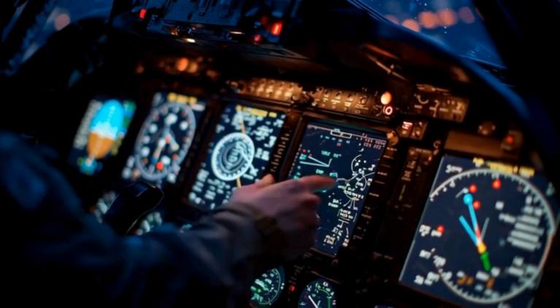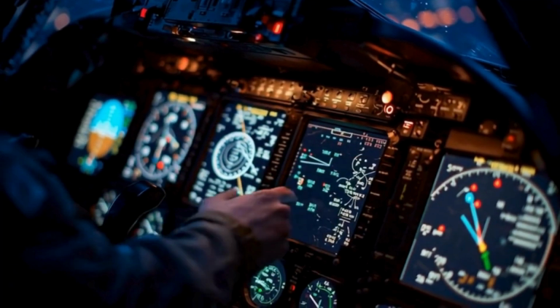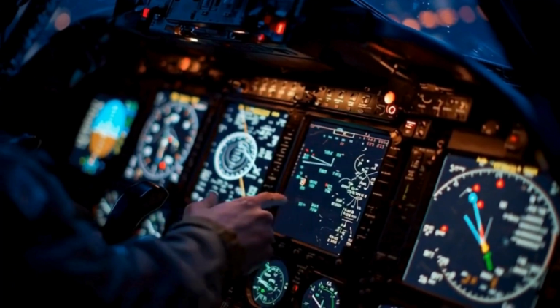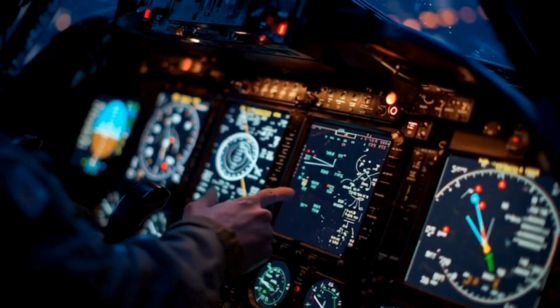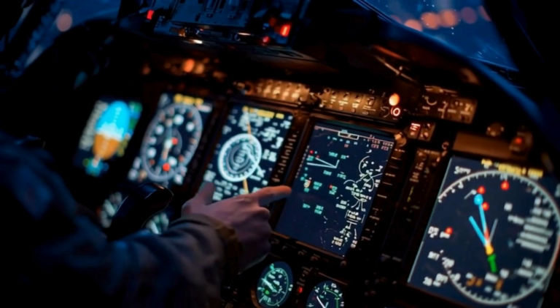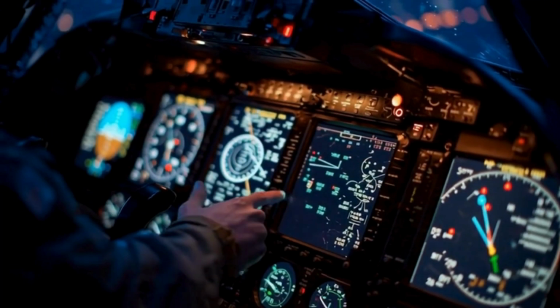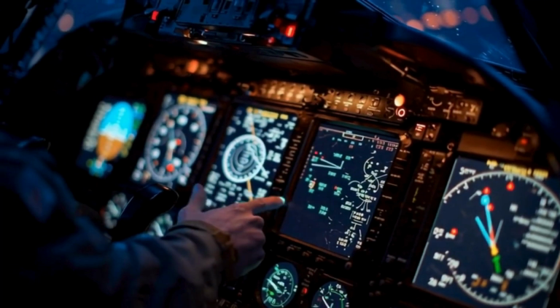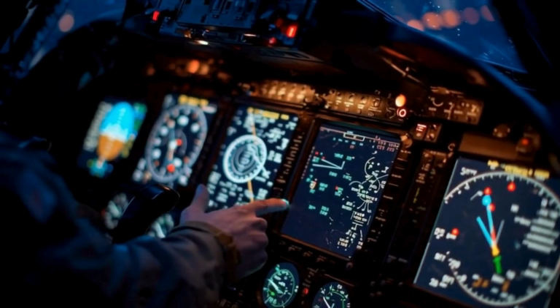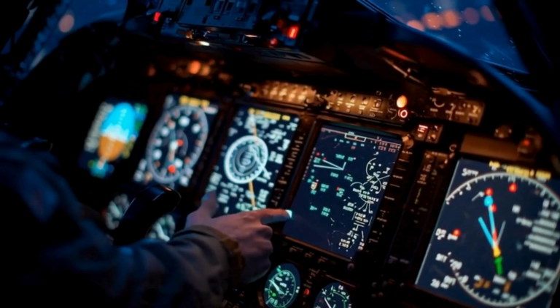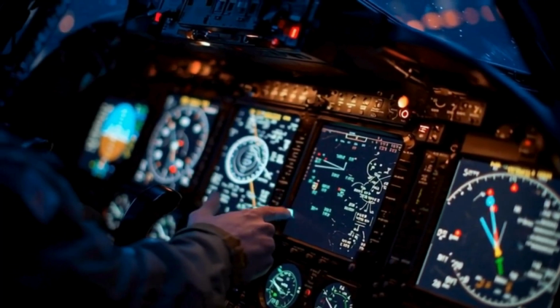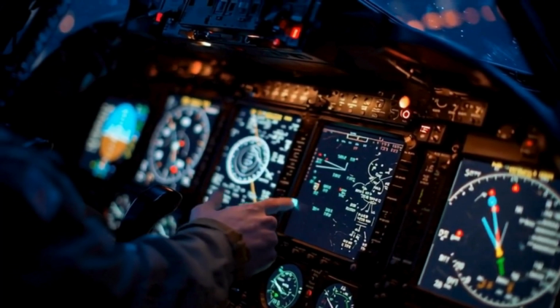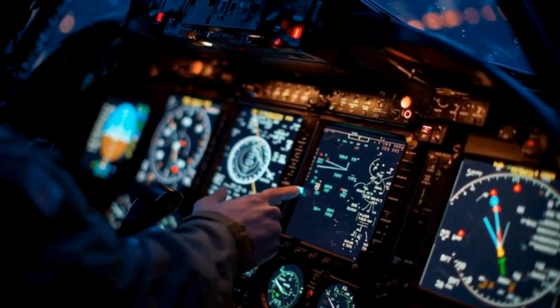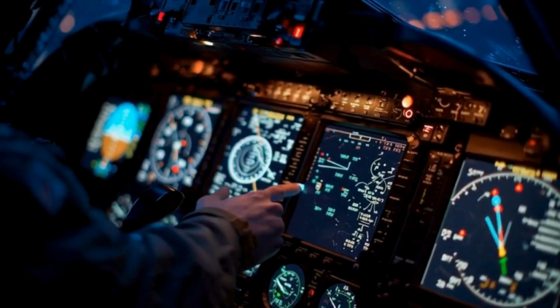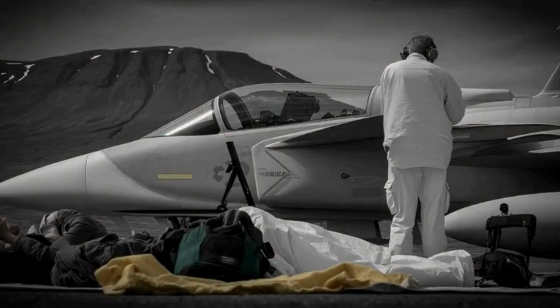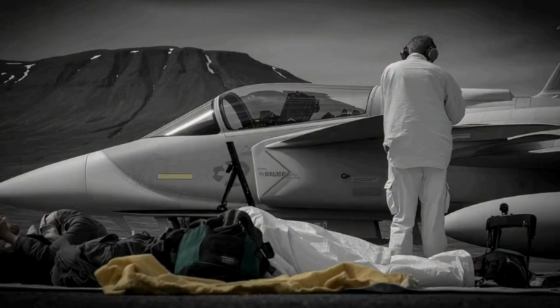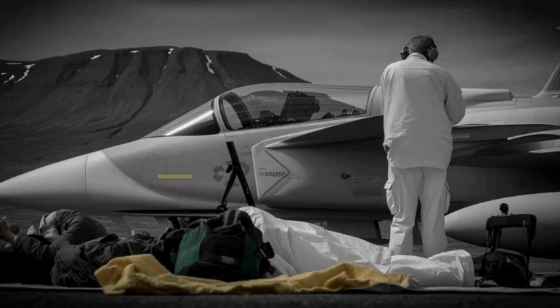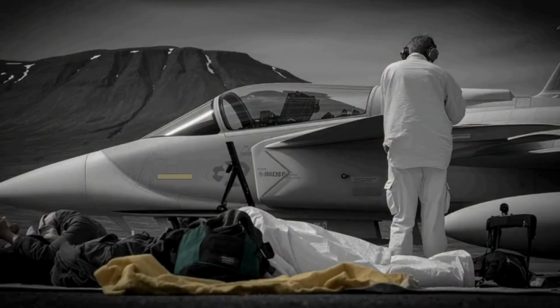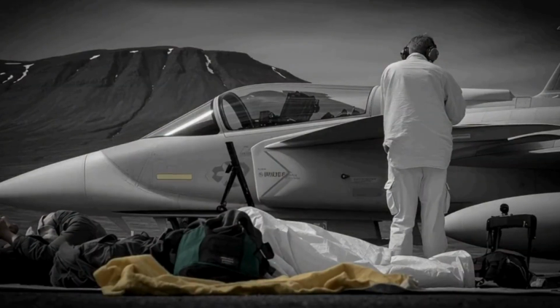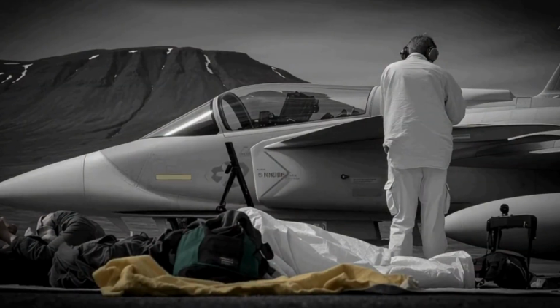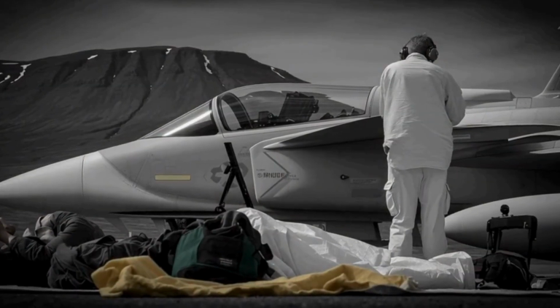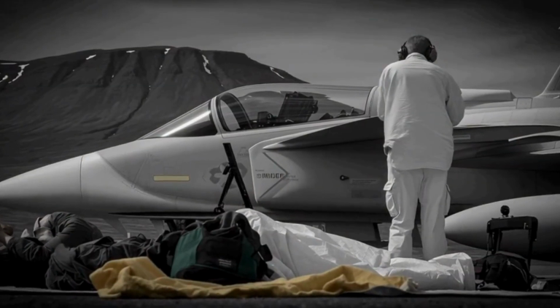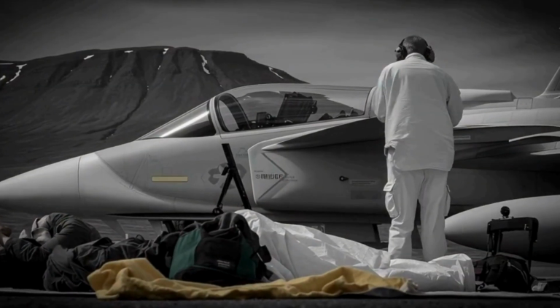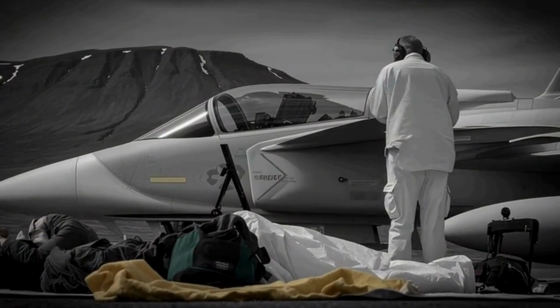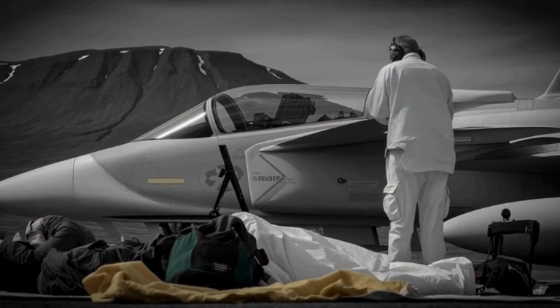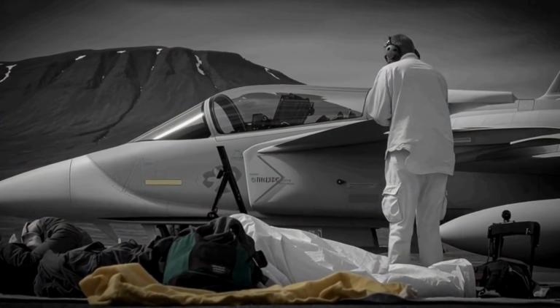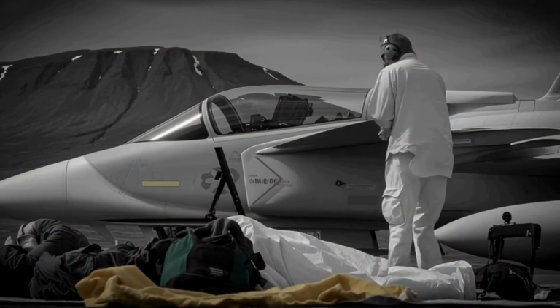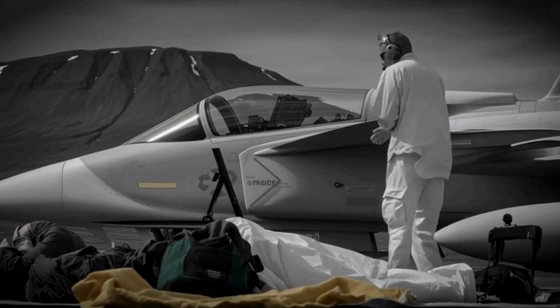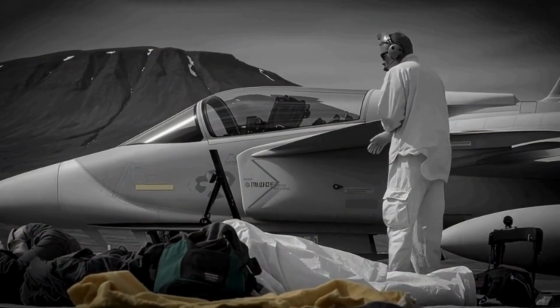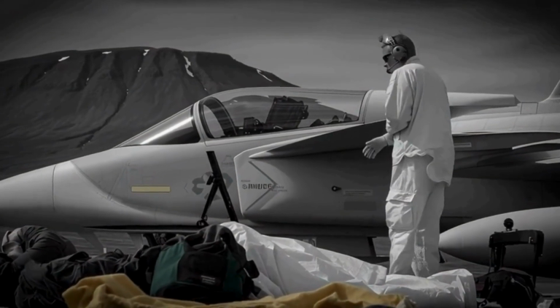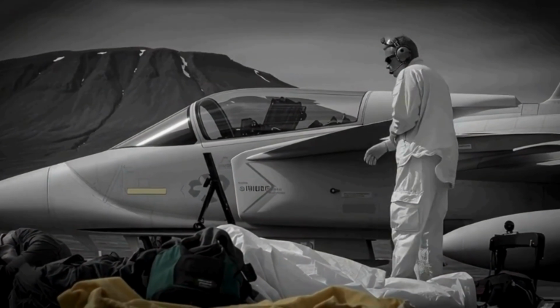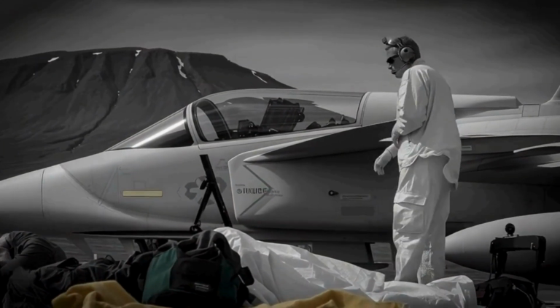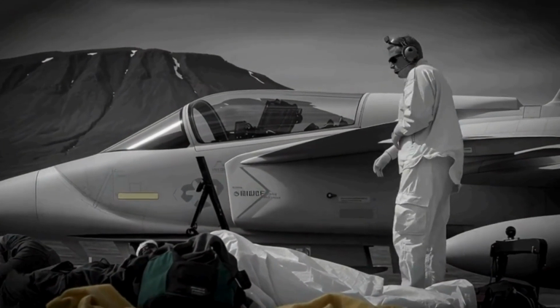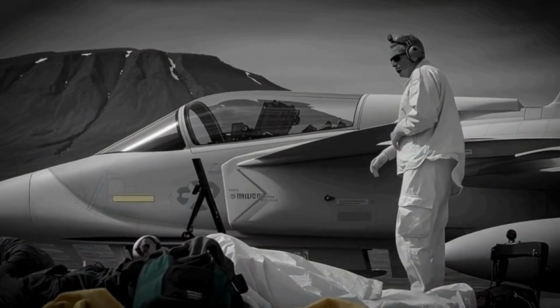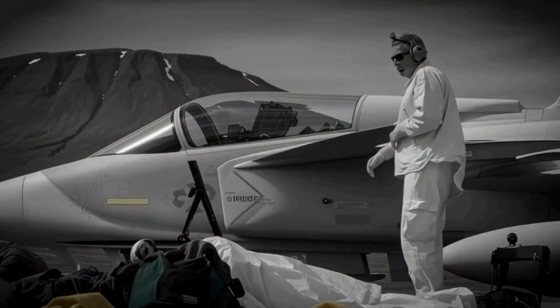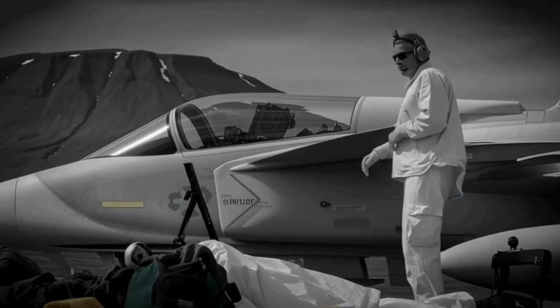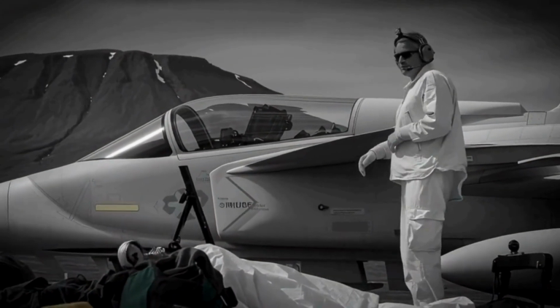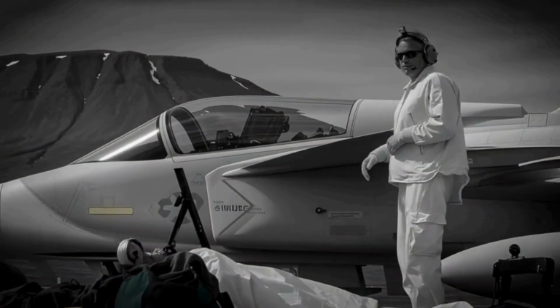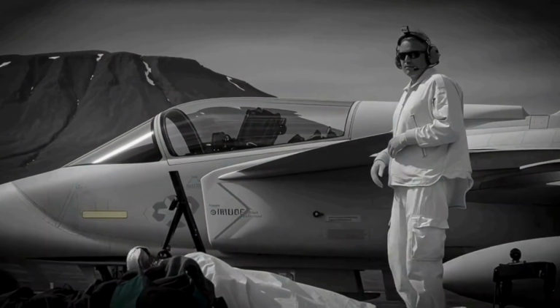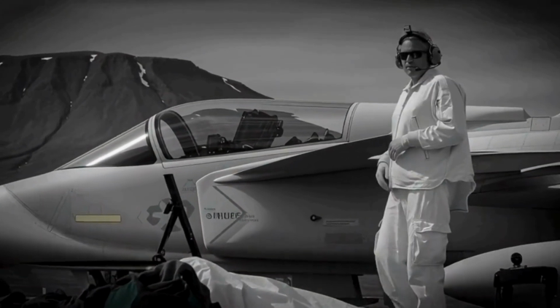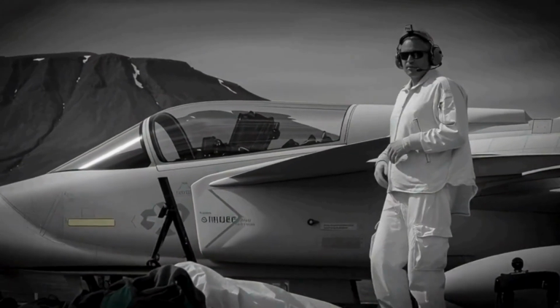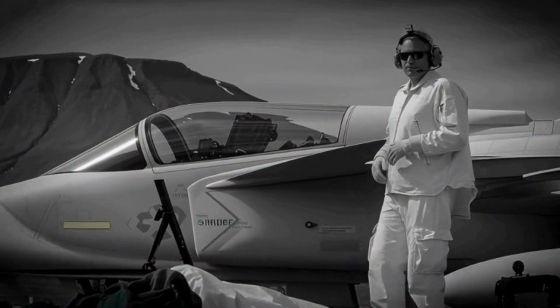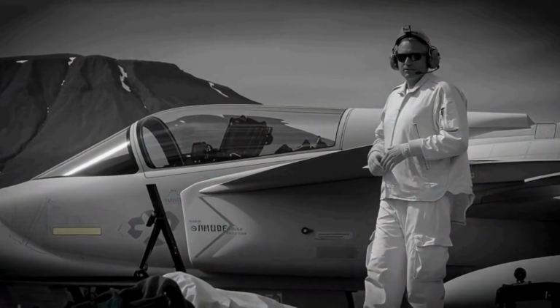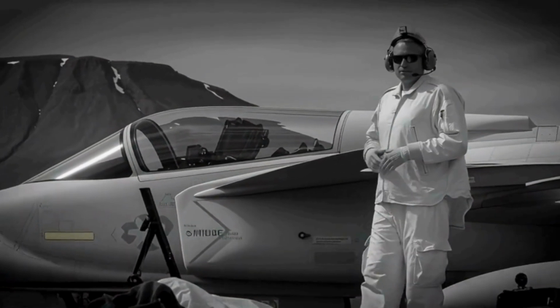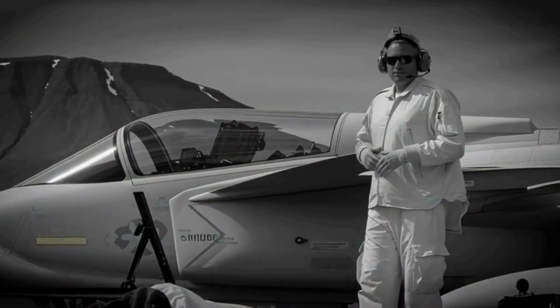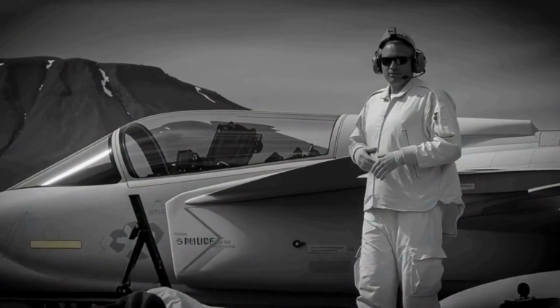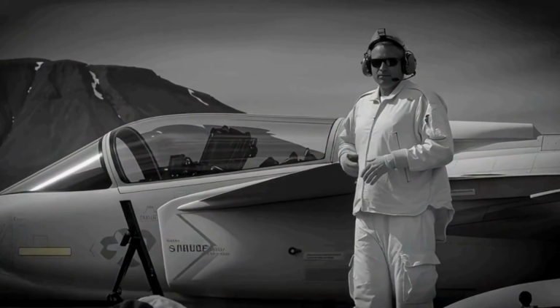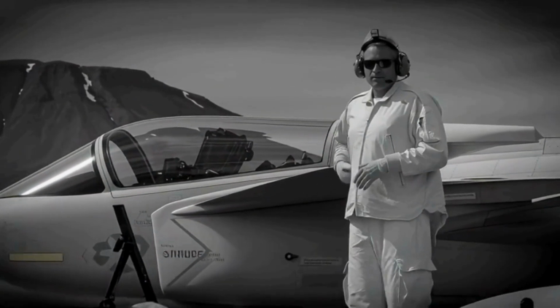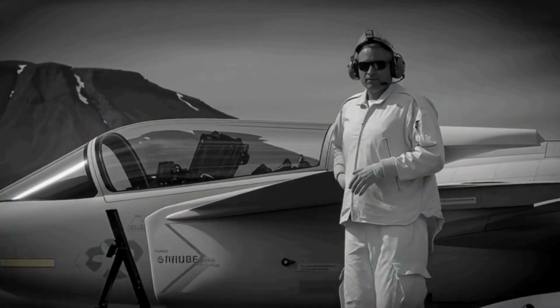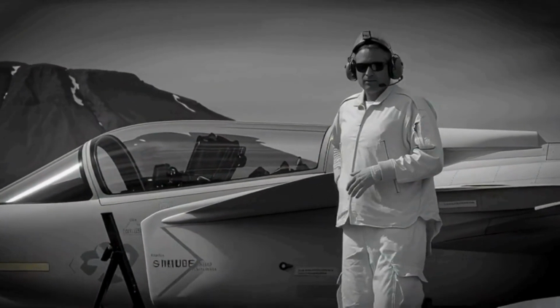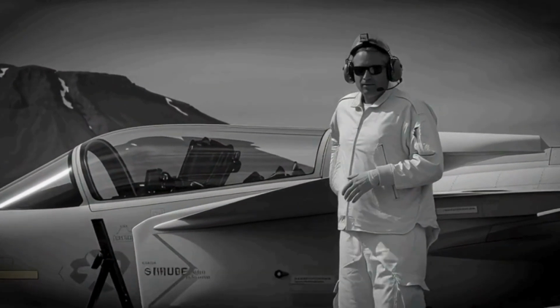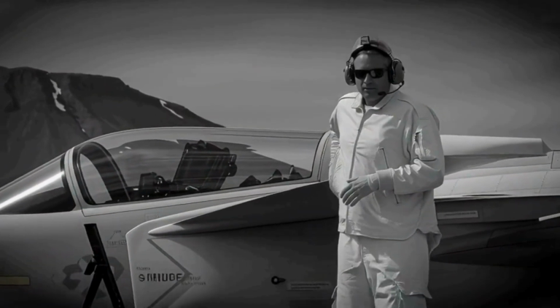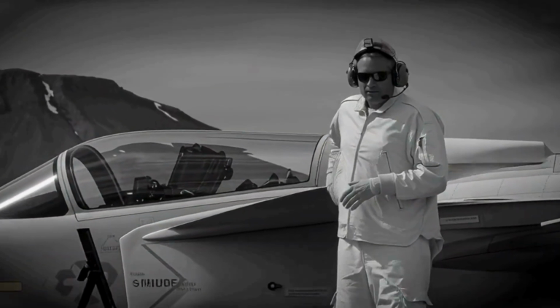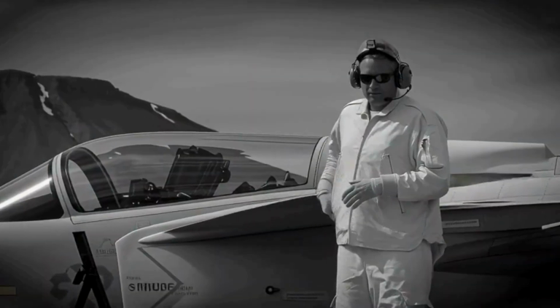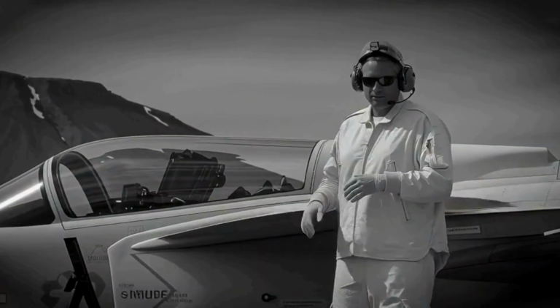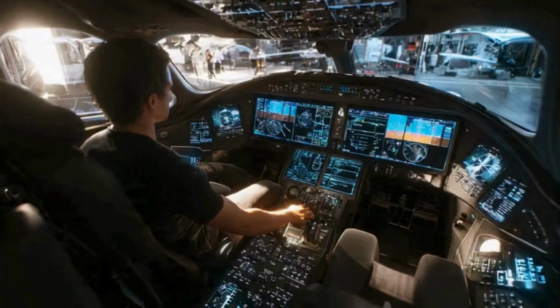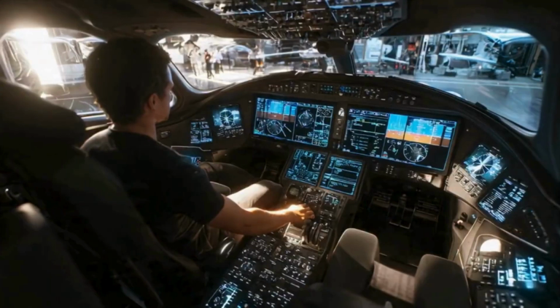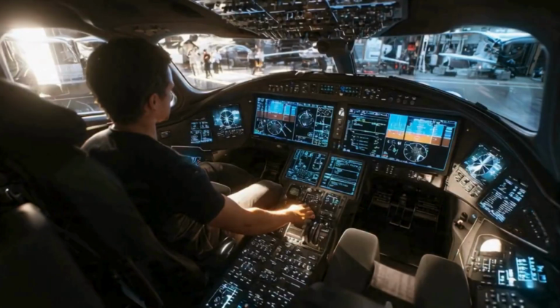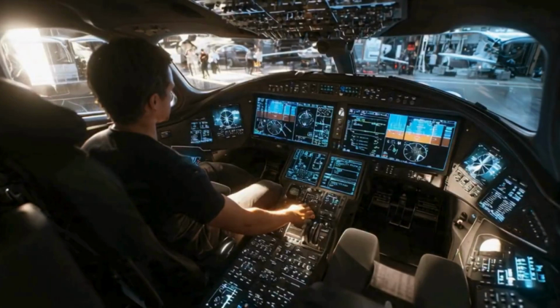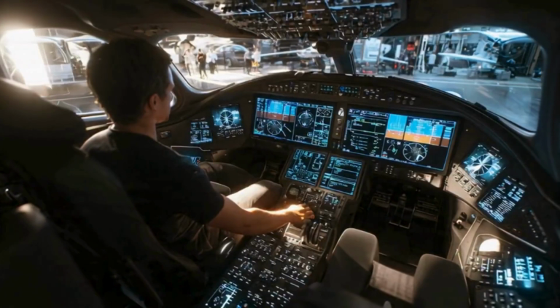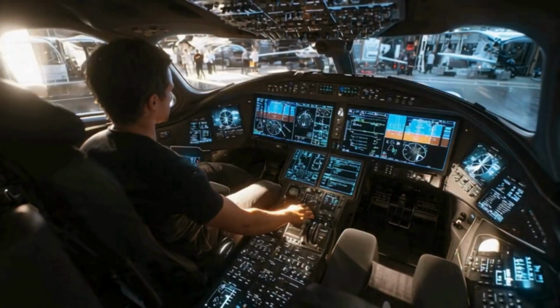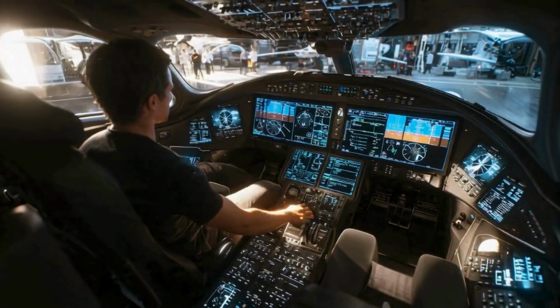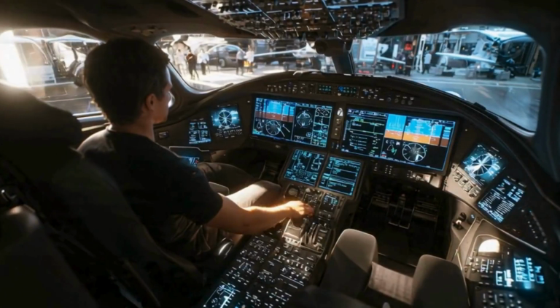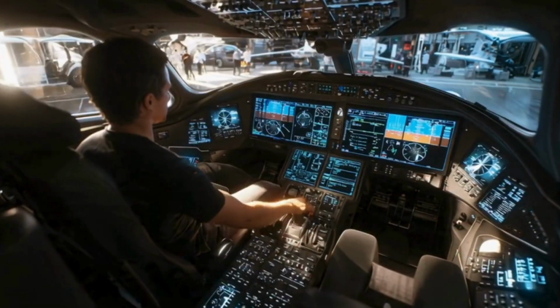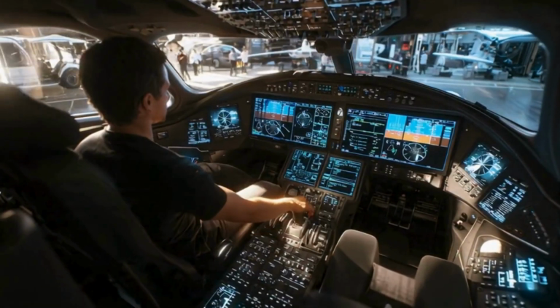In today's battles, steel does not decide supremacy. Software does. And Gripen E is built for that world.